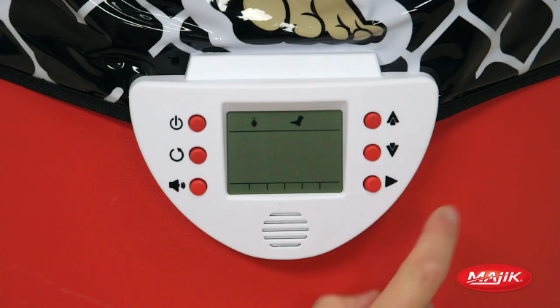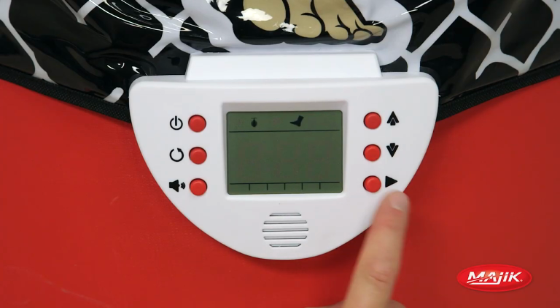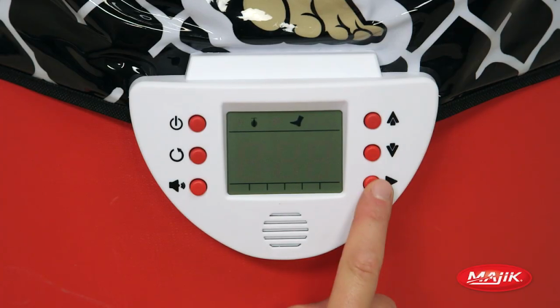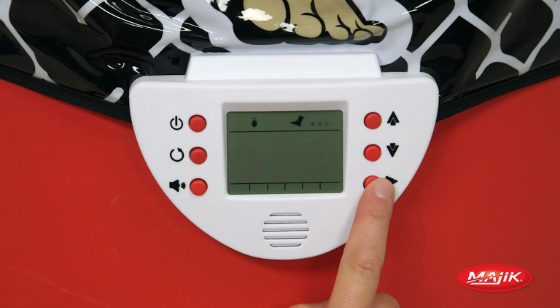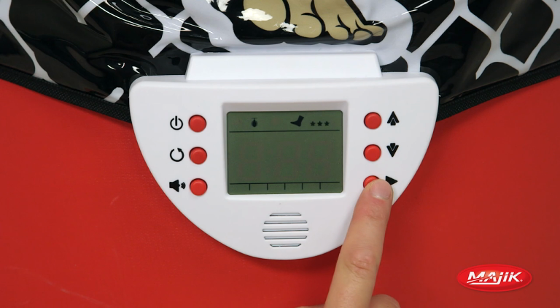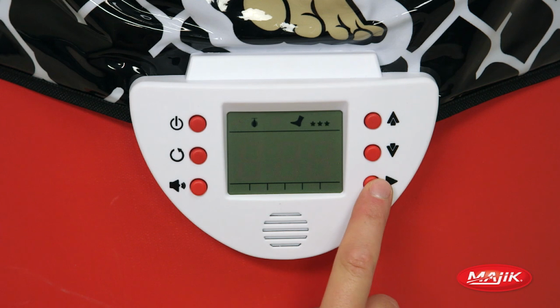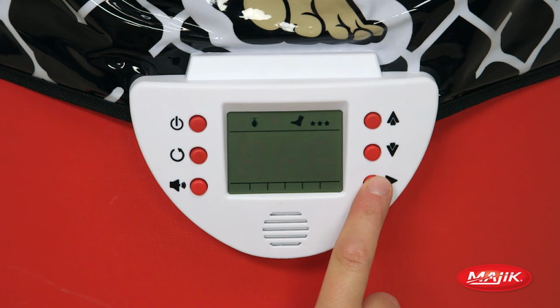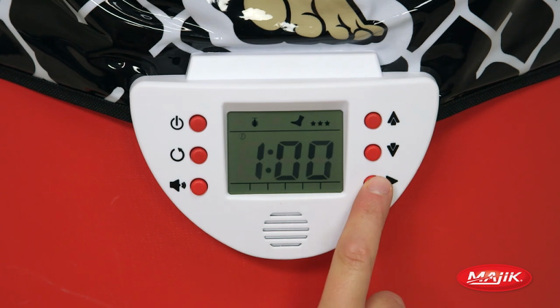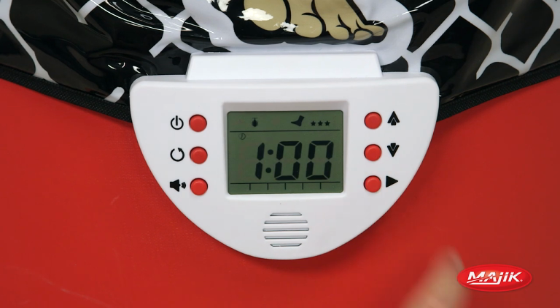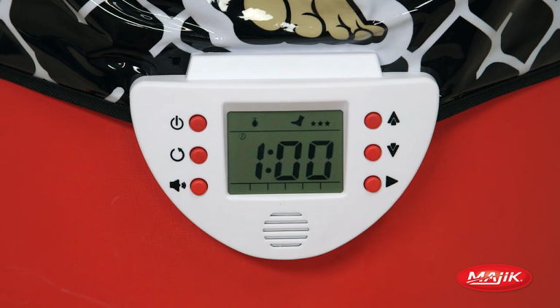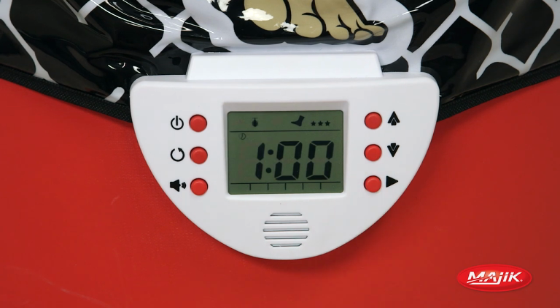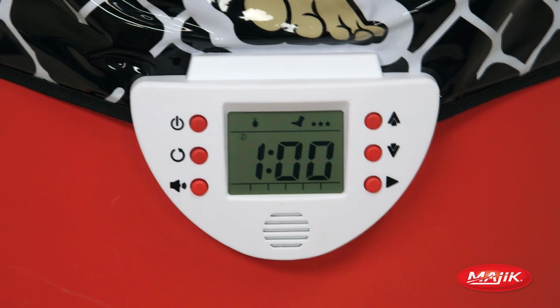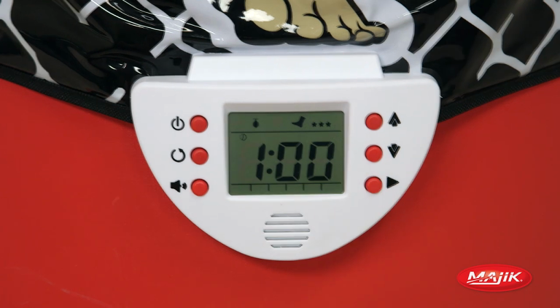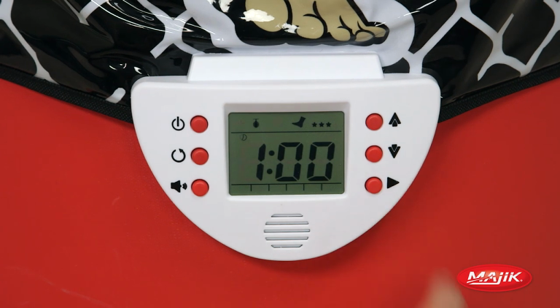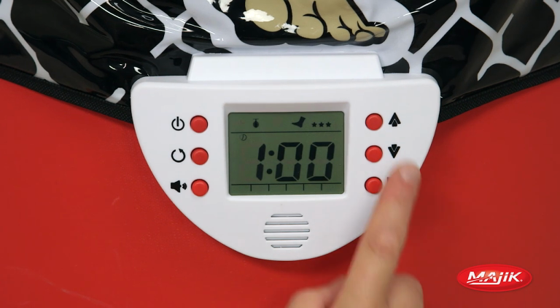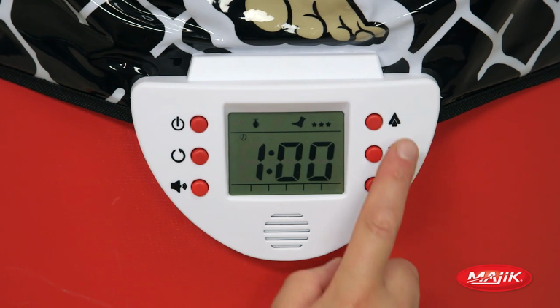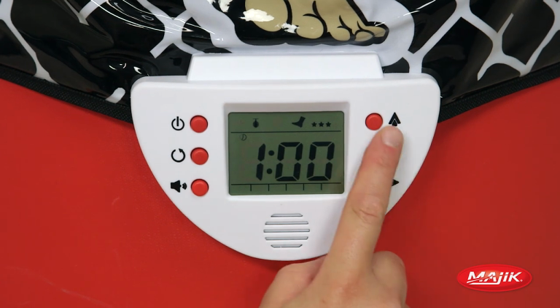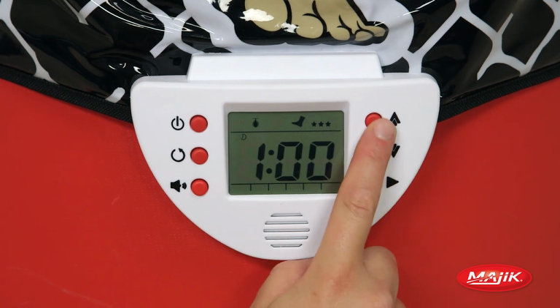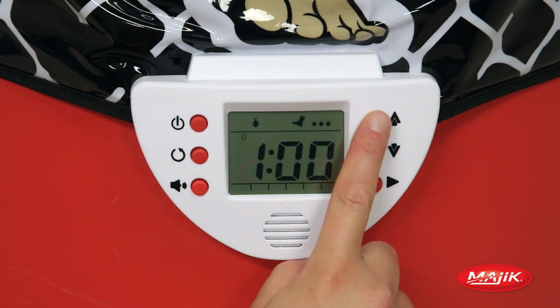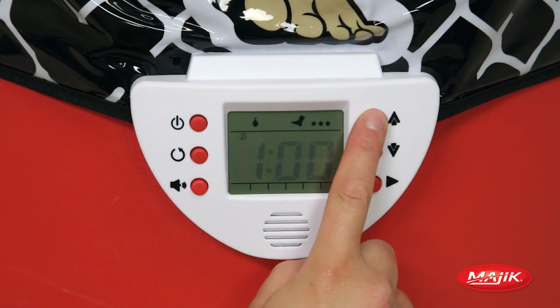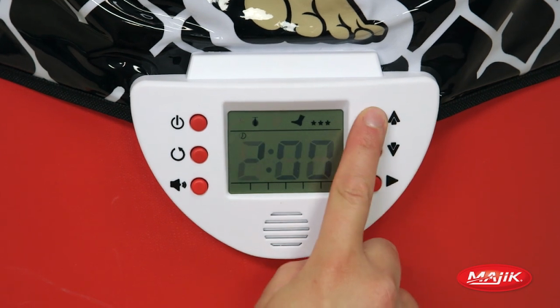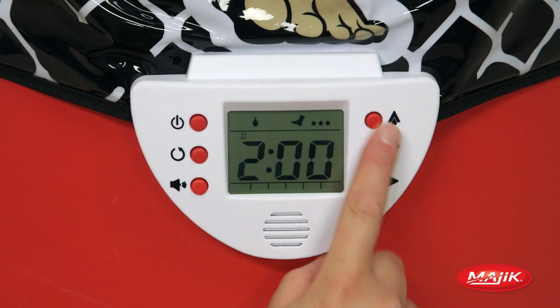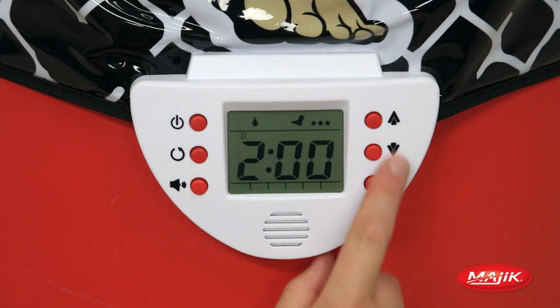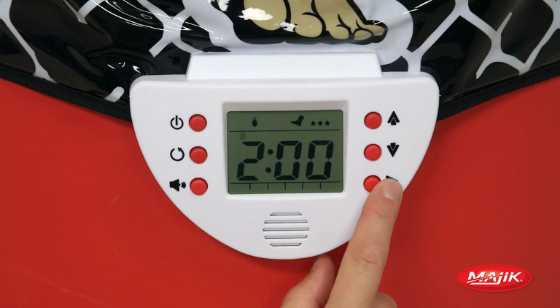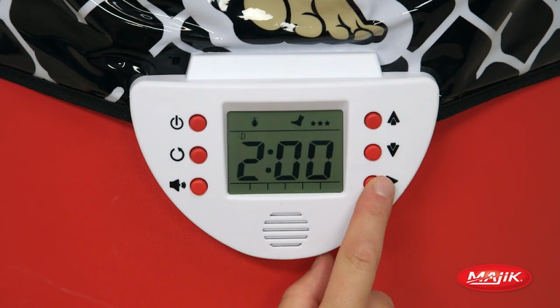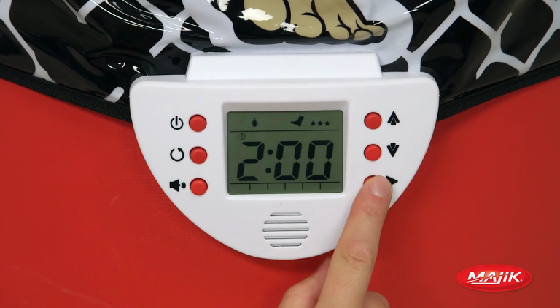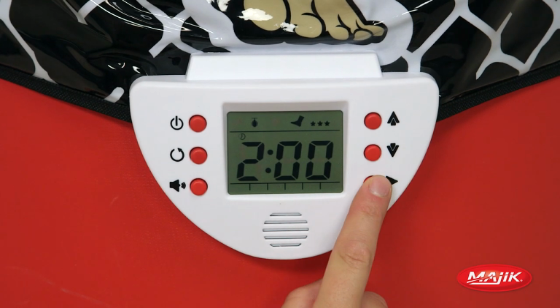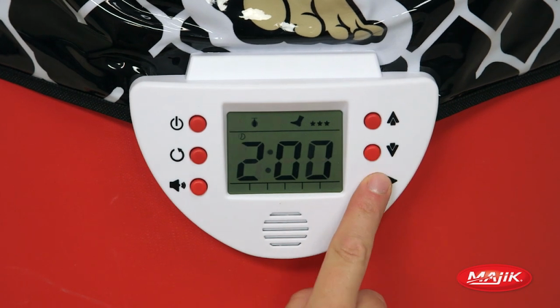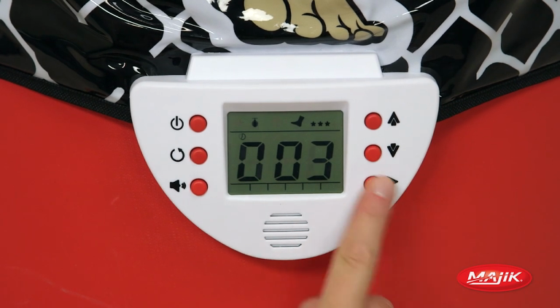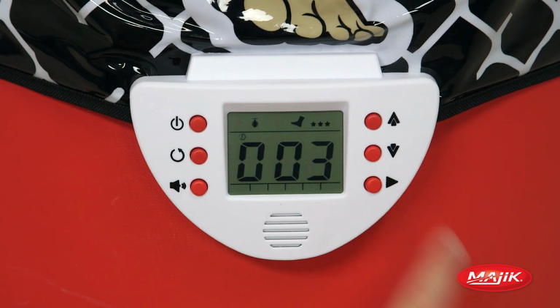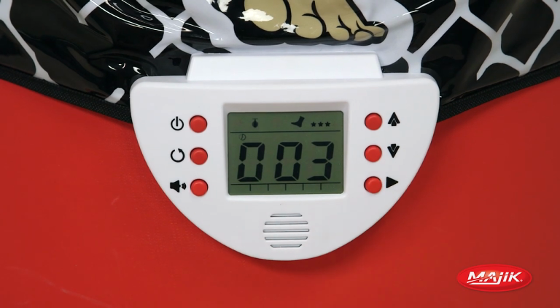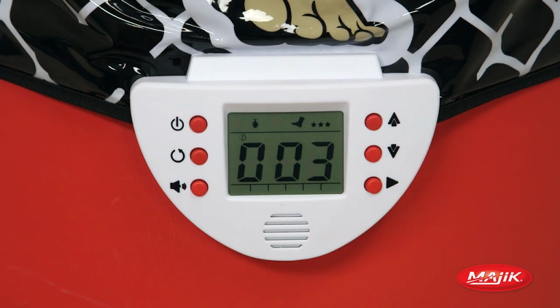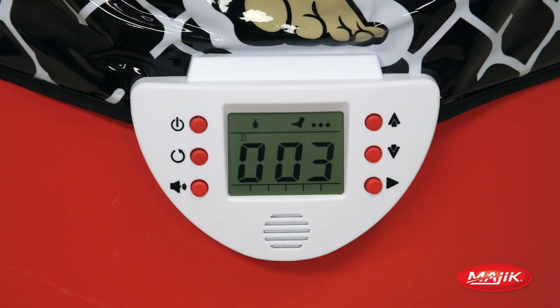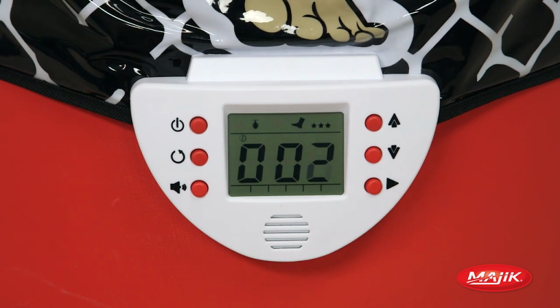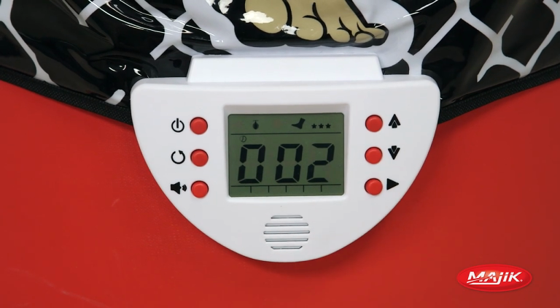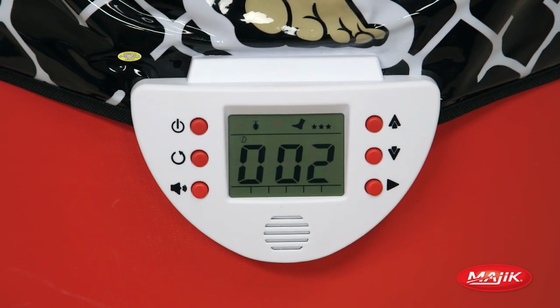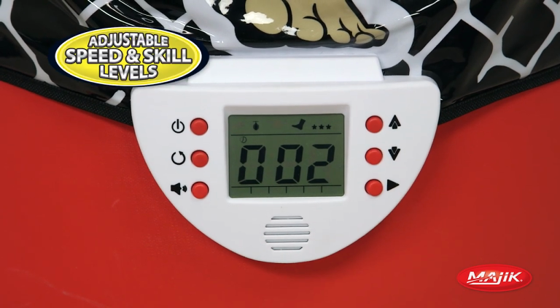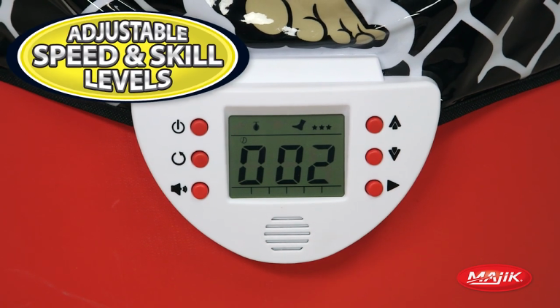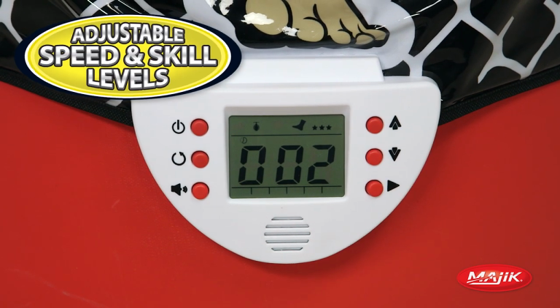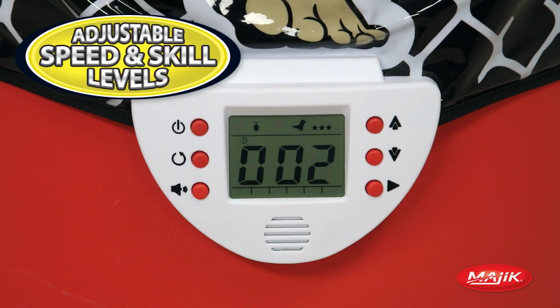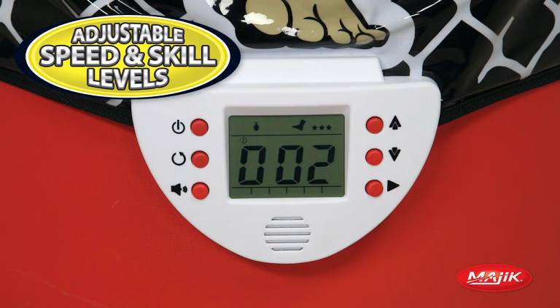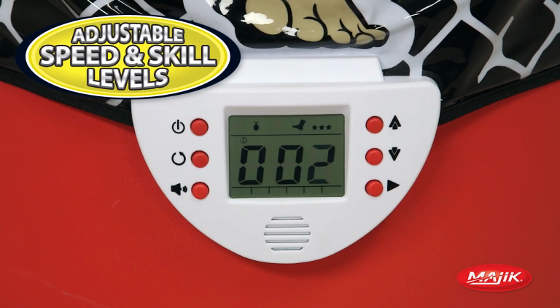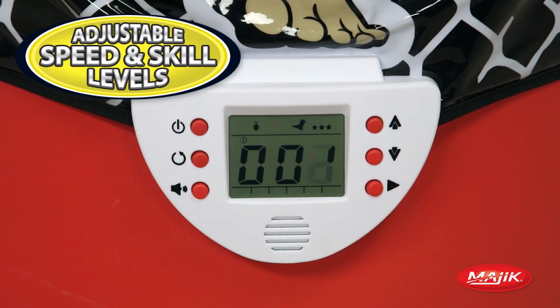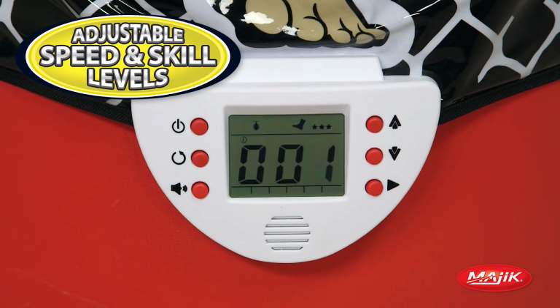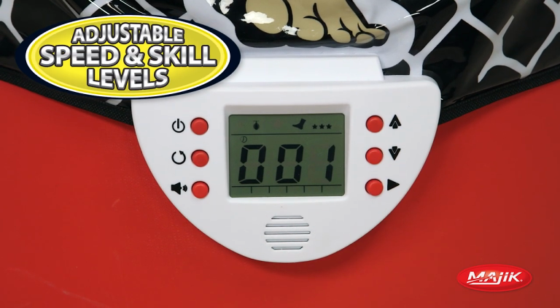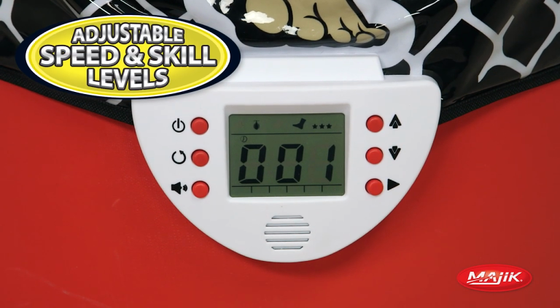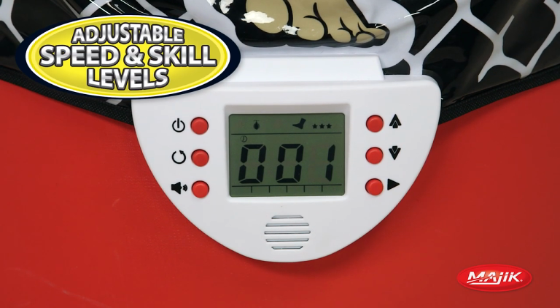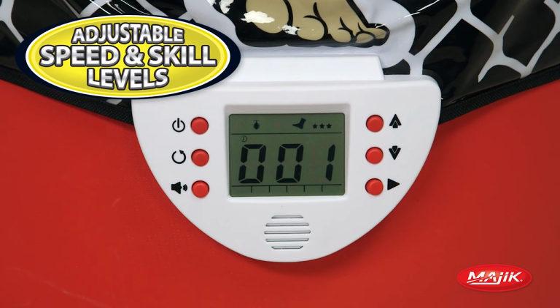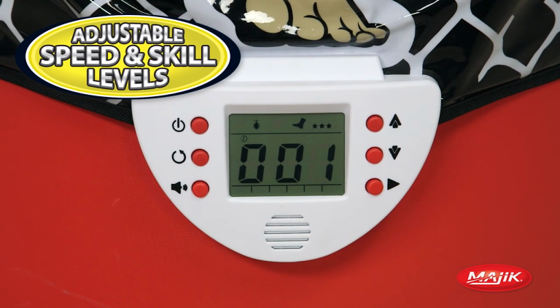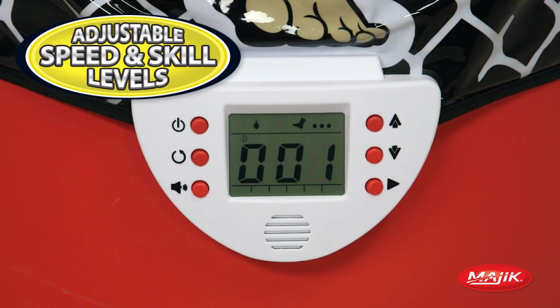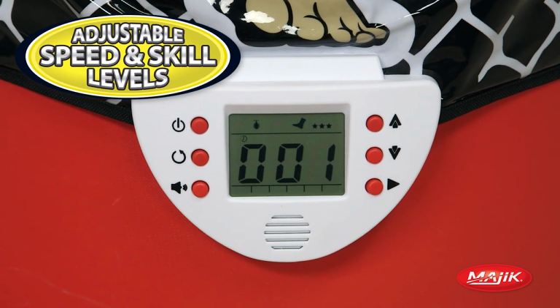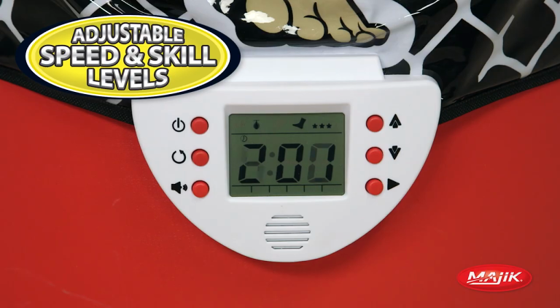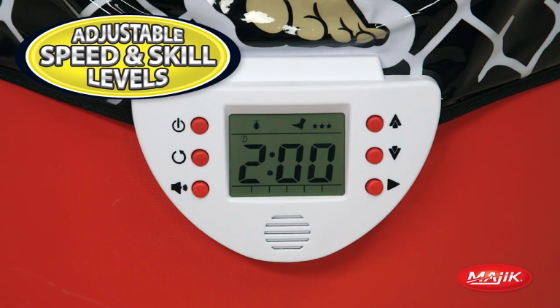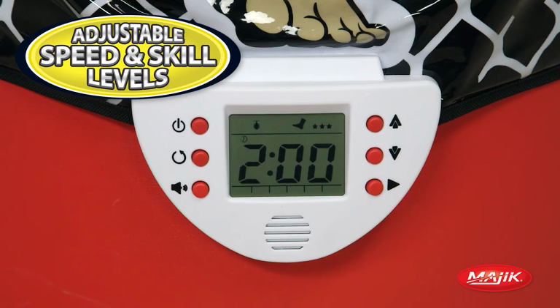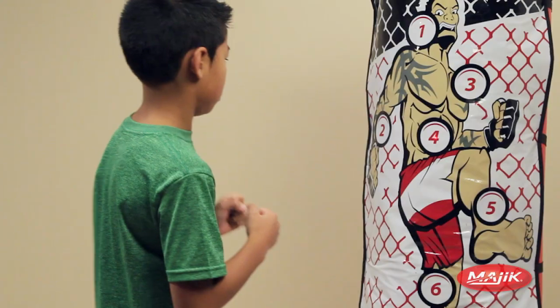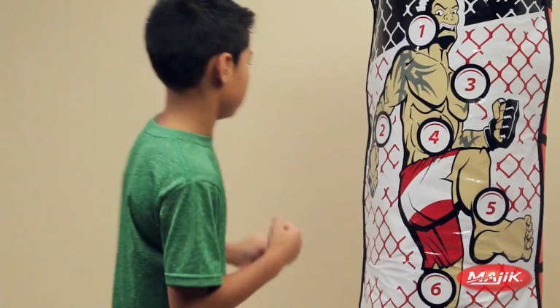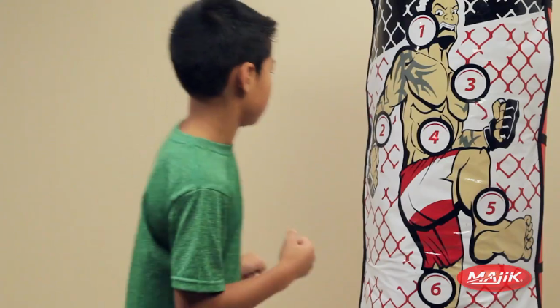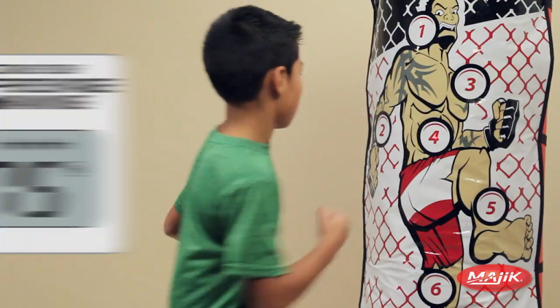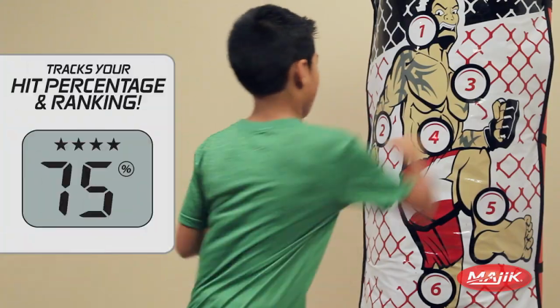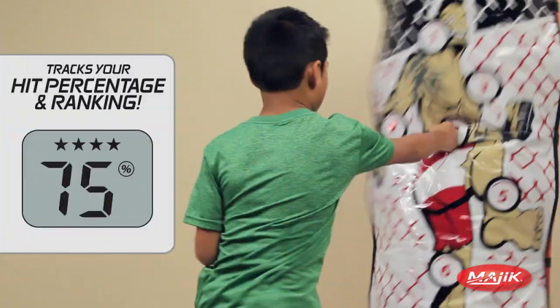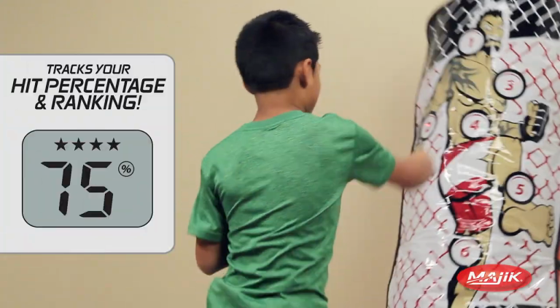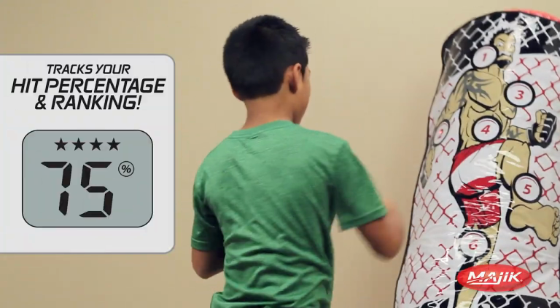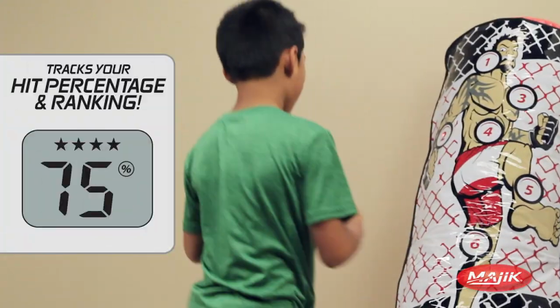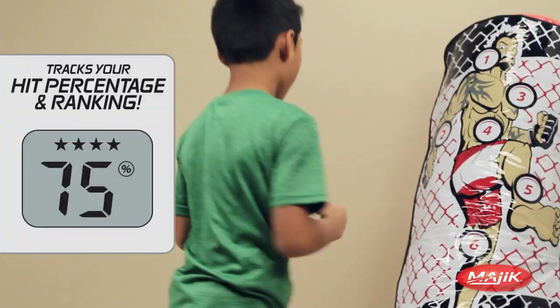The easy-to-use LCD control box with sound effects lets you adjust your workout to your skill level and rate your performance.